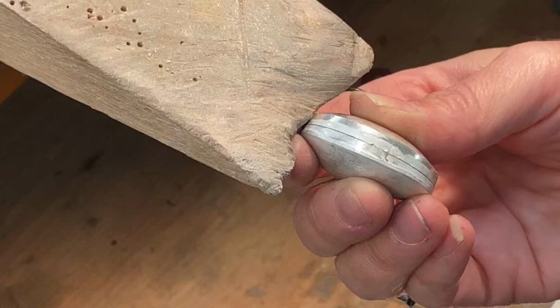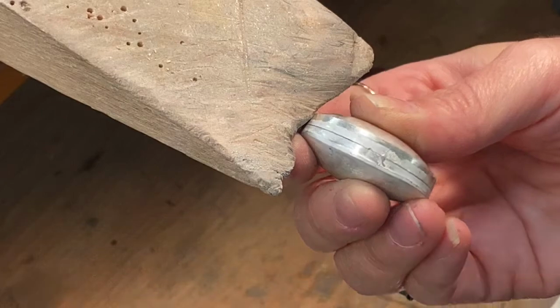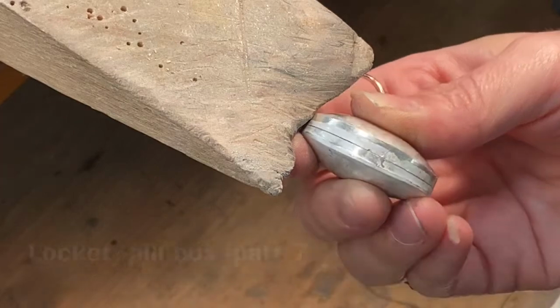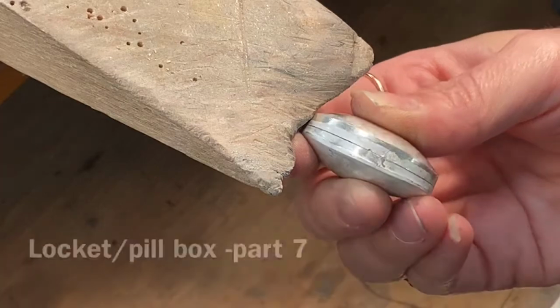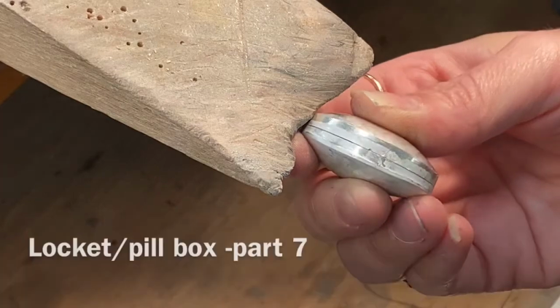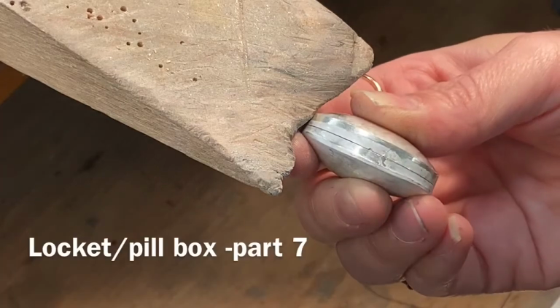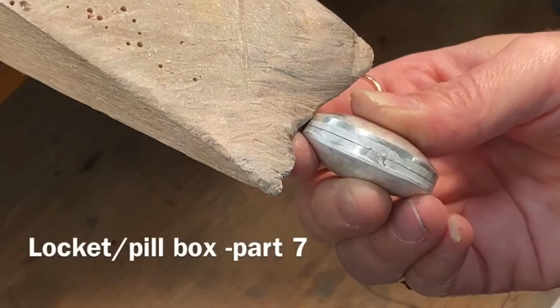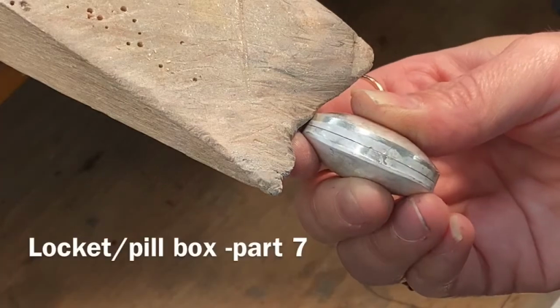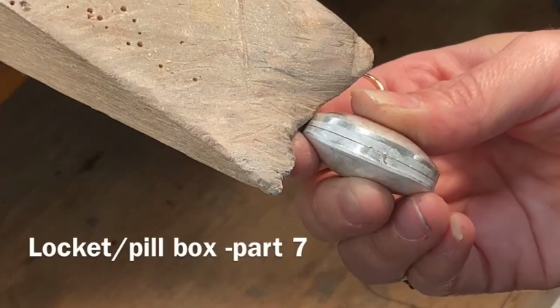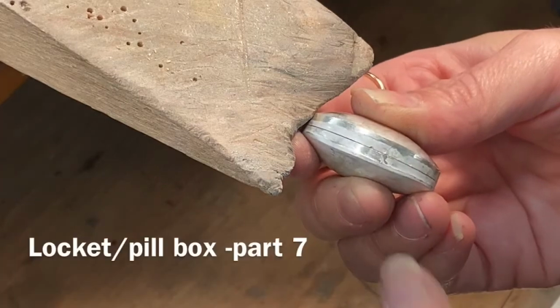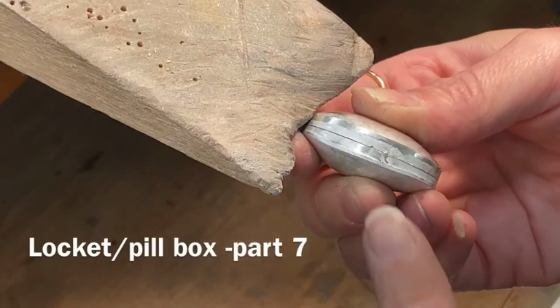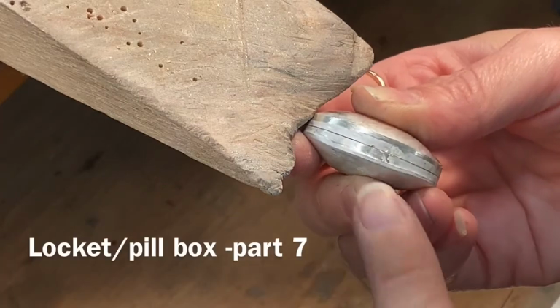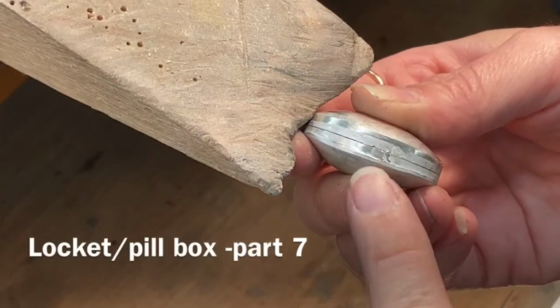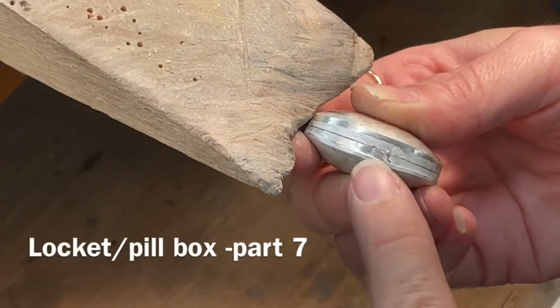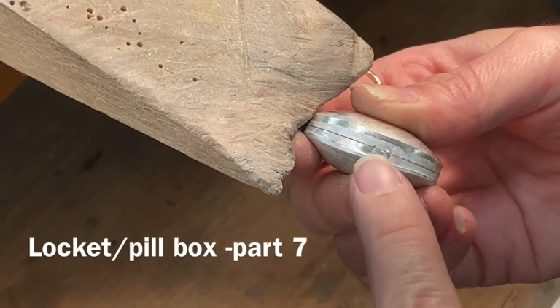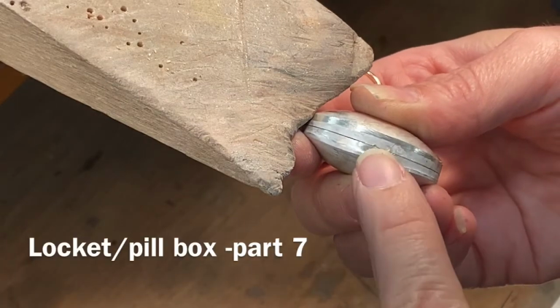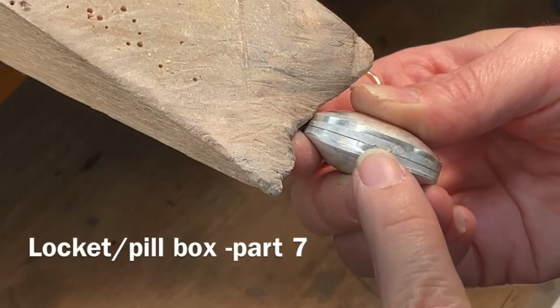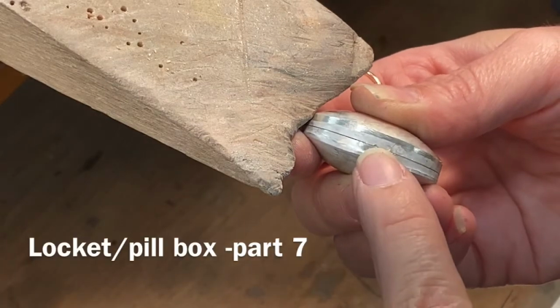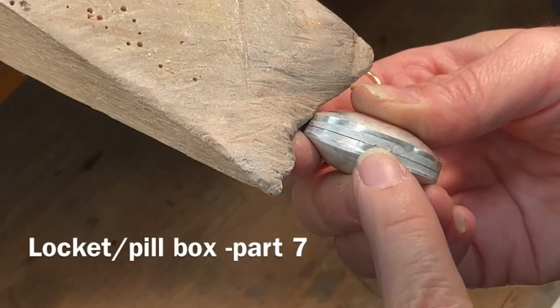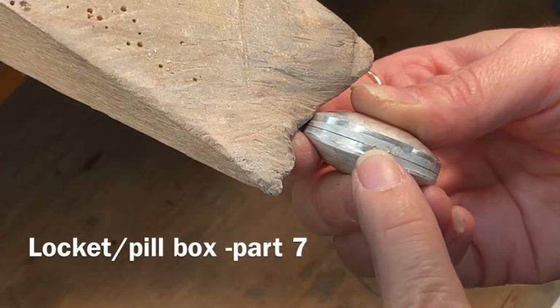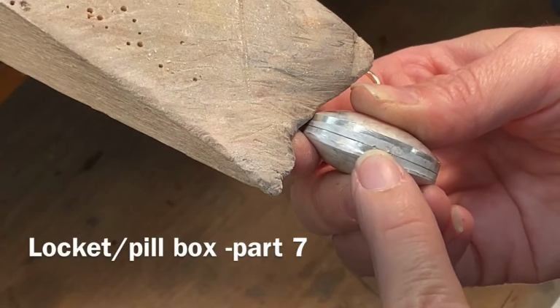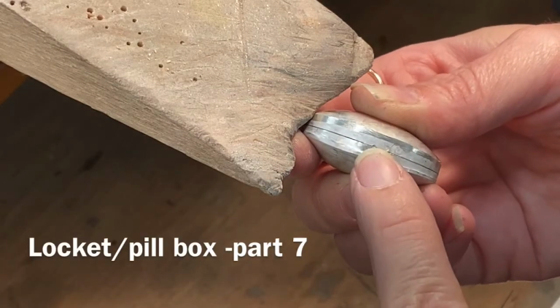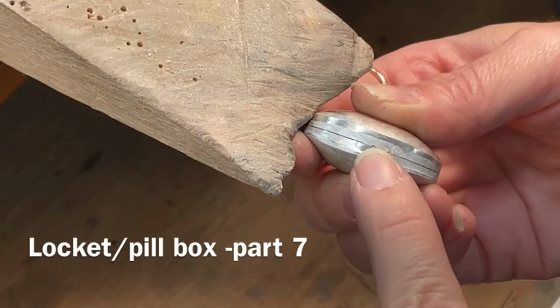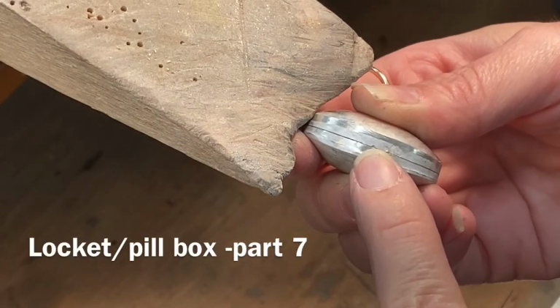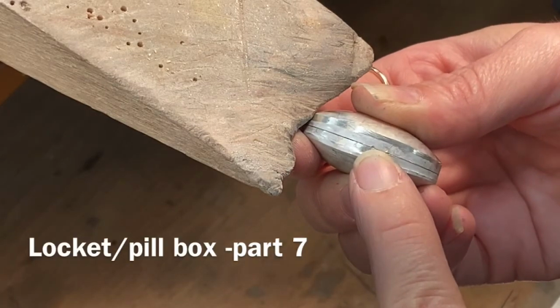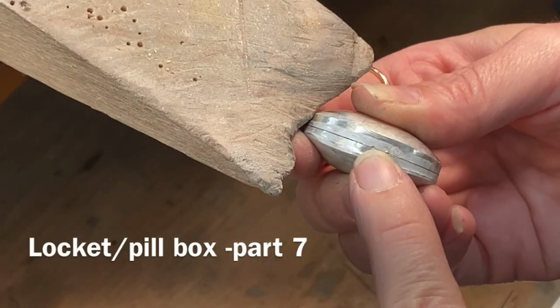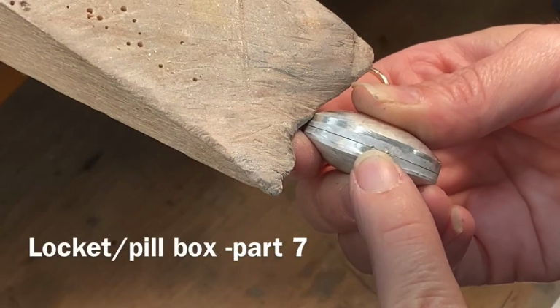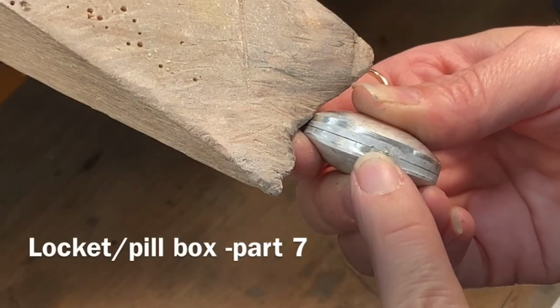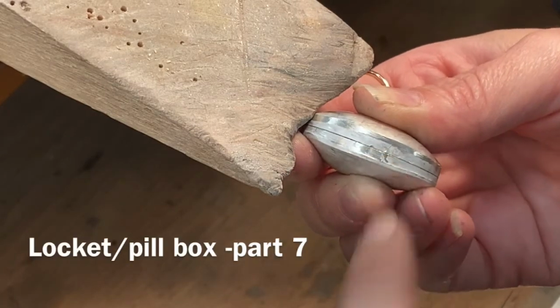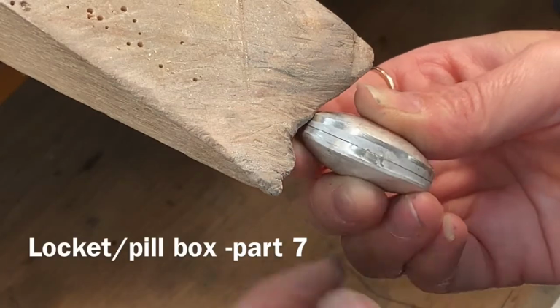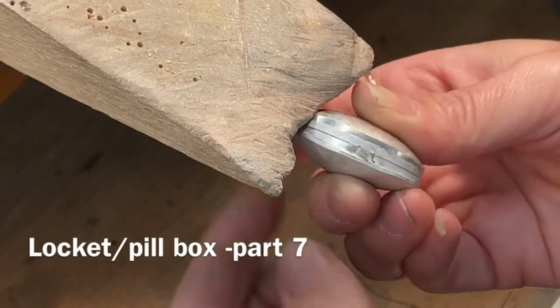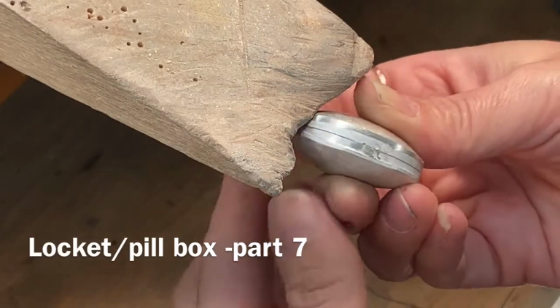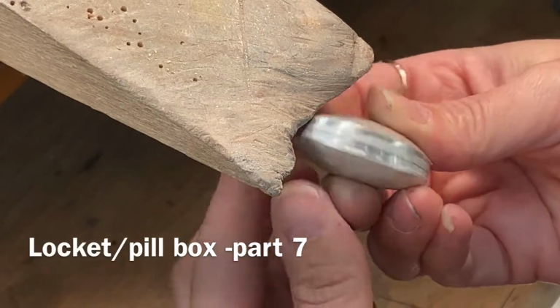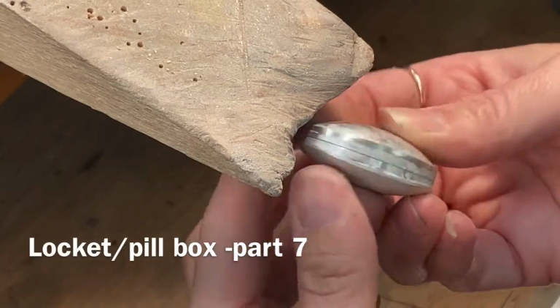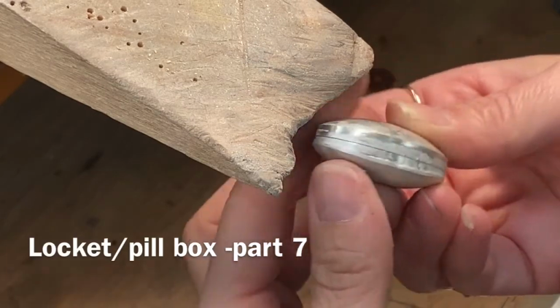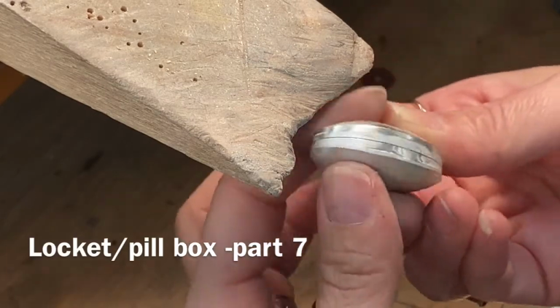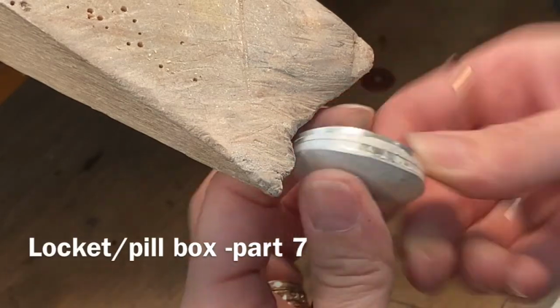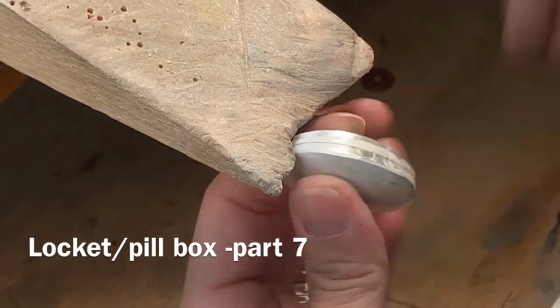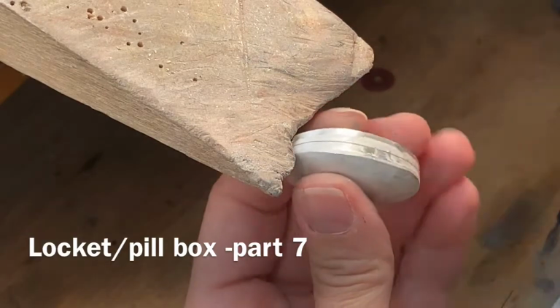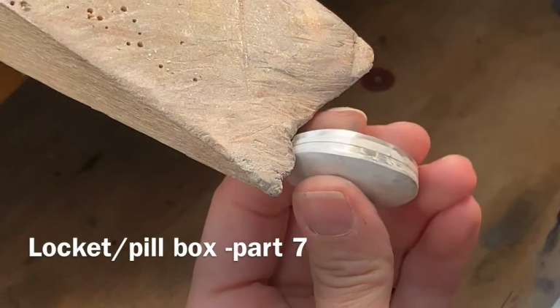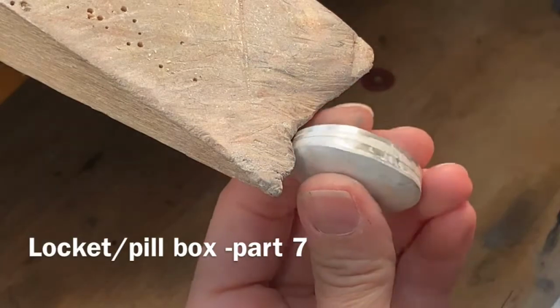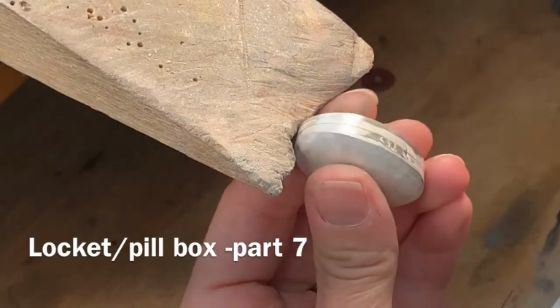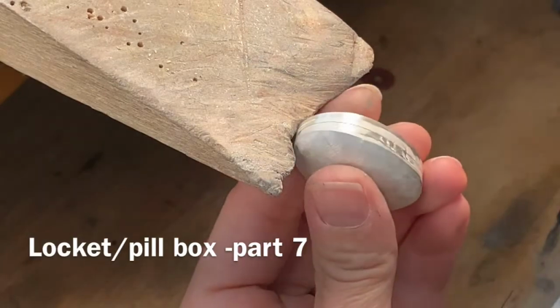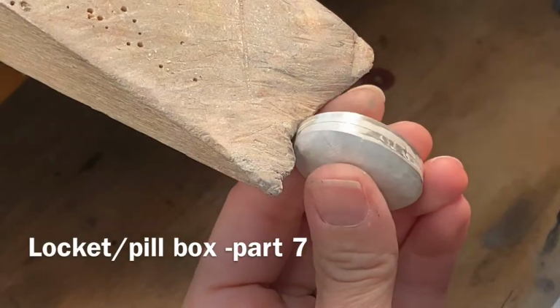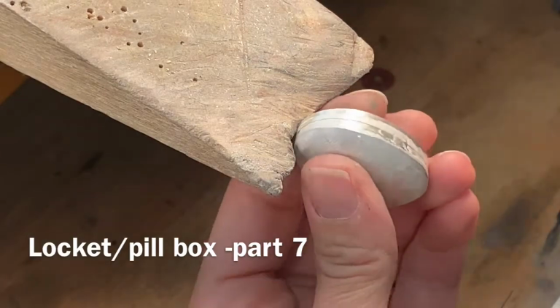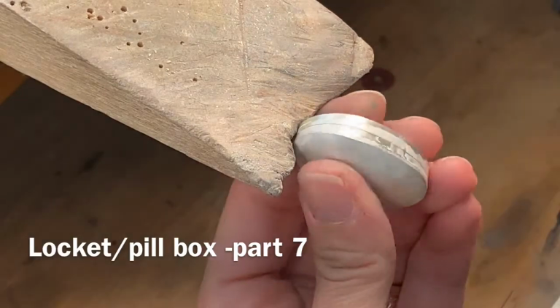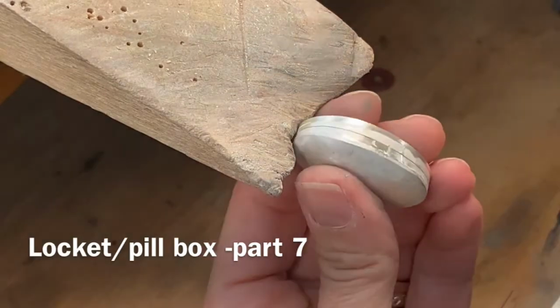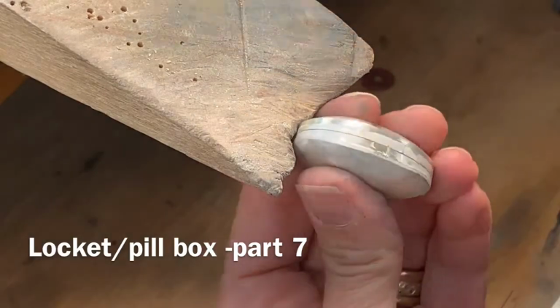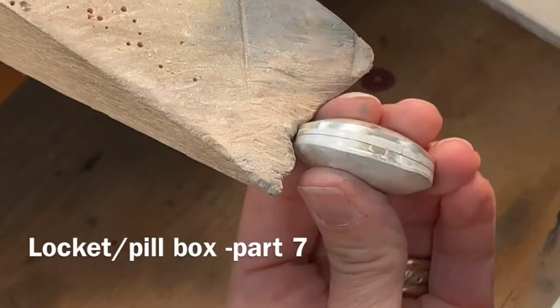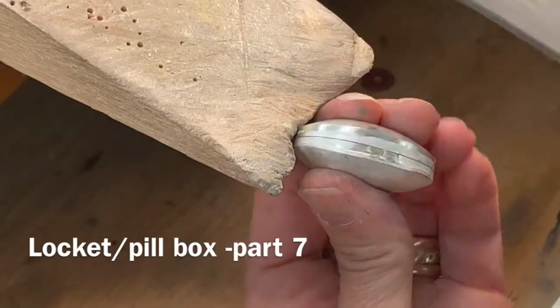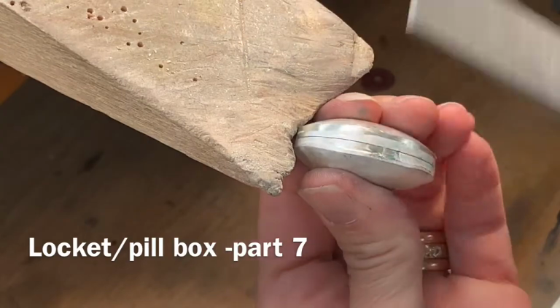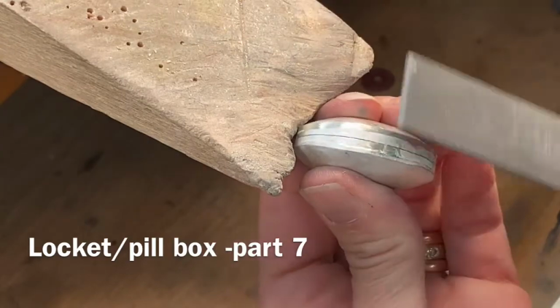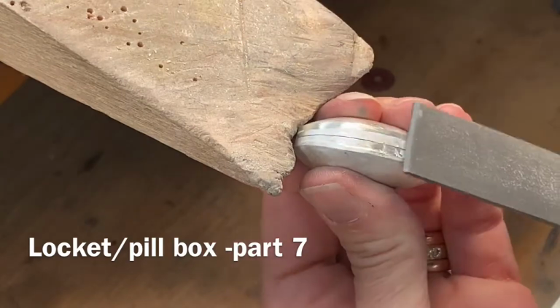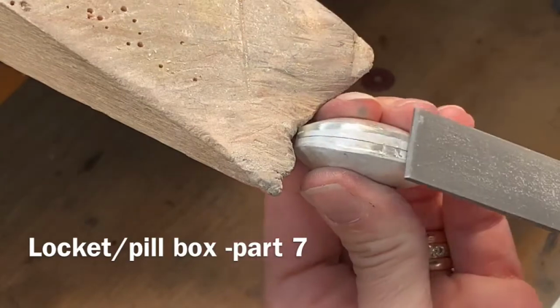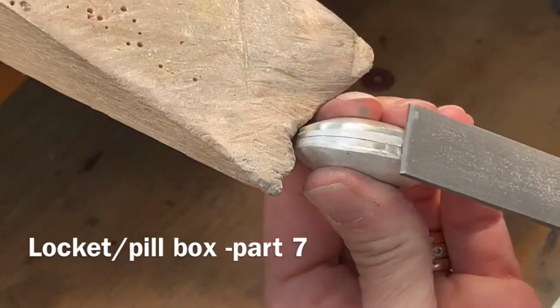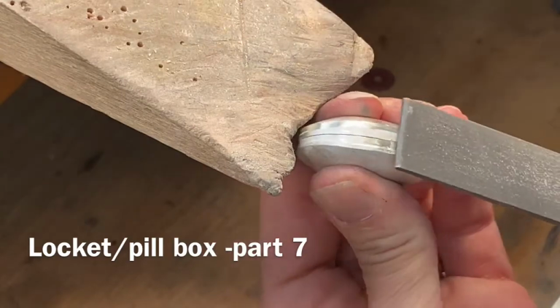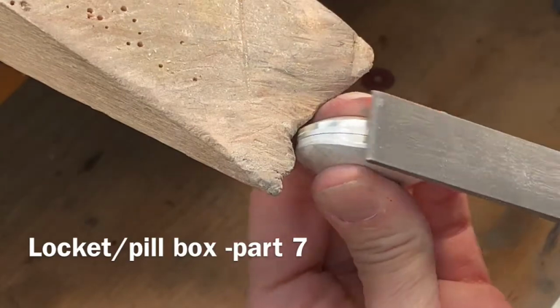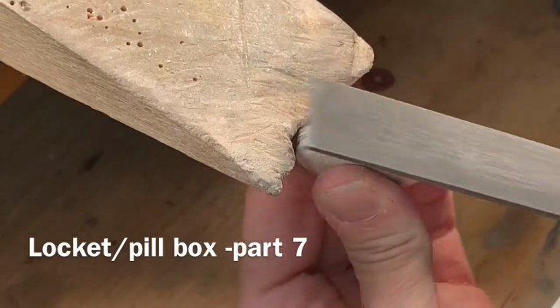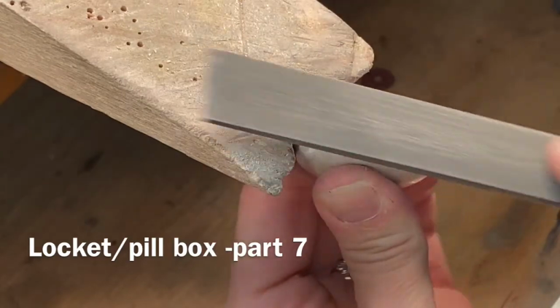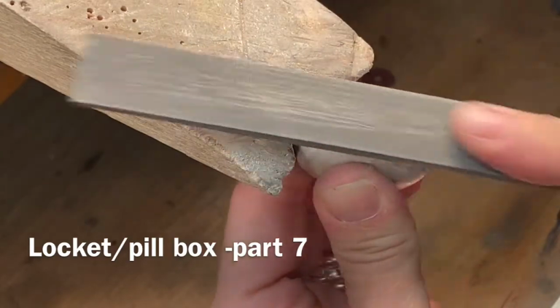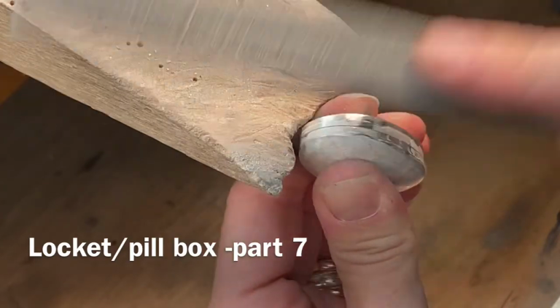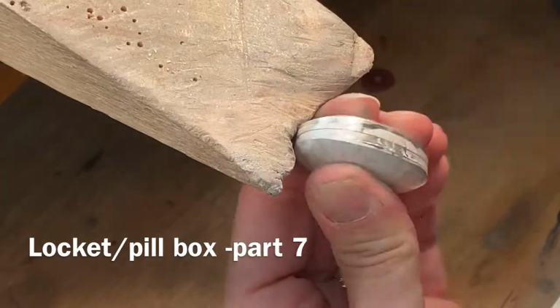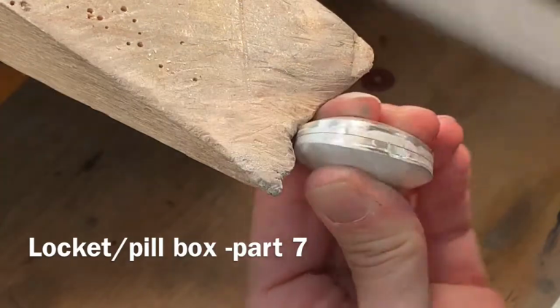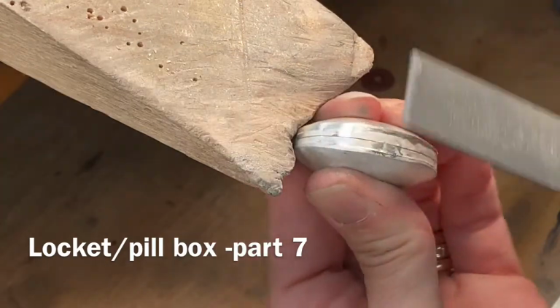In part 7, we will open a groove for the hinge, as well as the little knuckles, the little tubing.